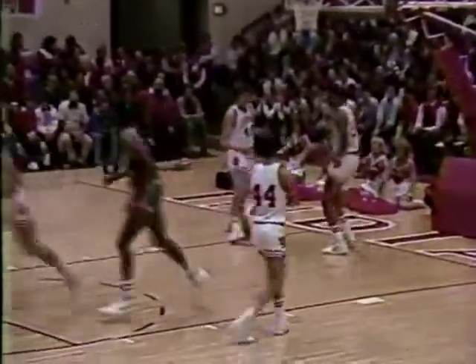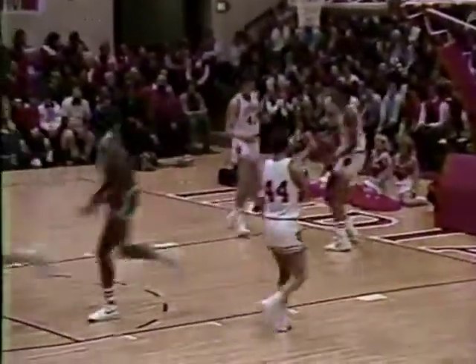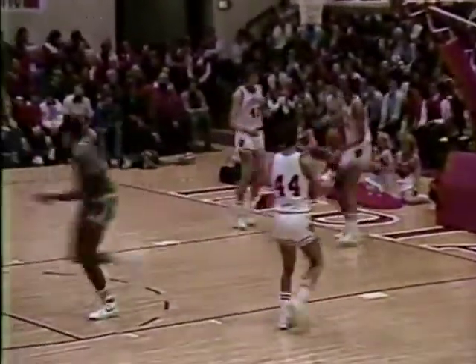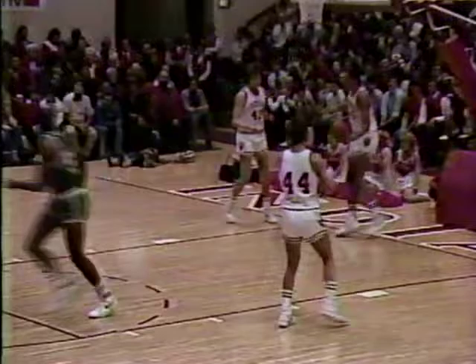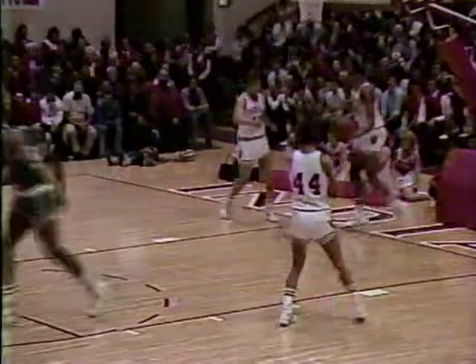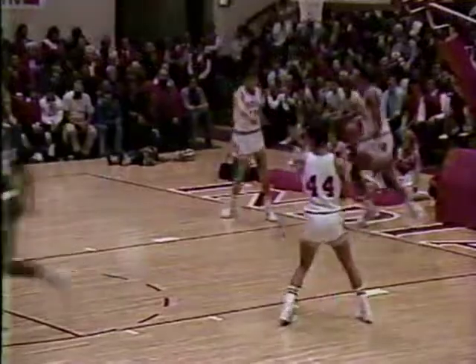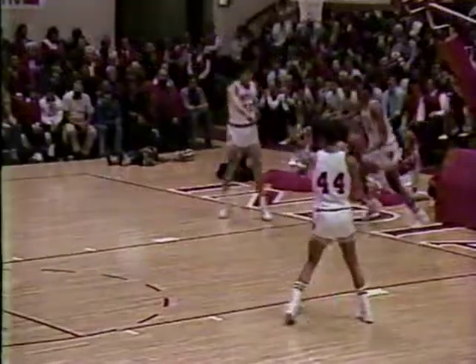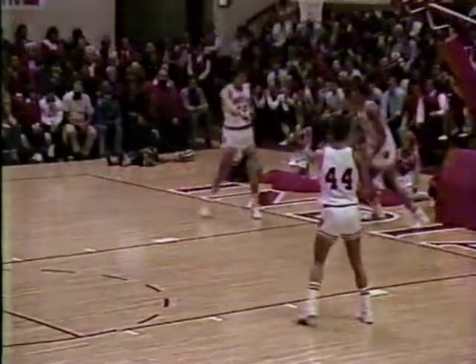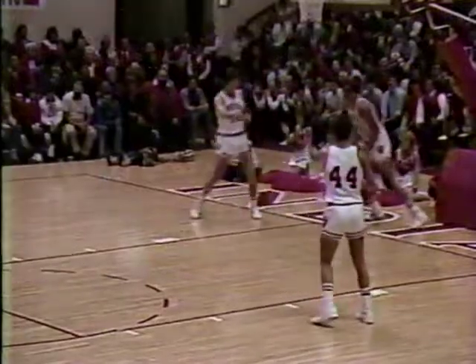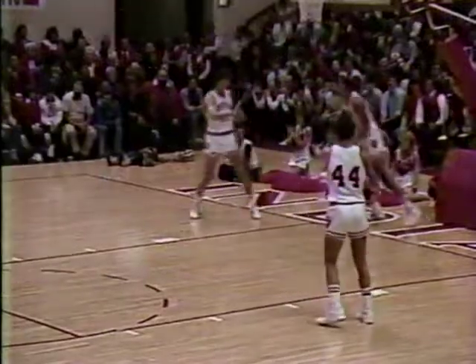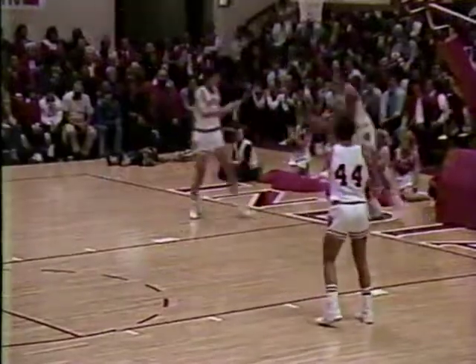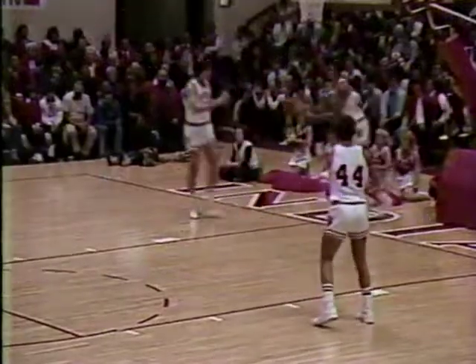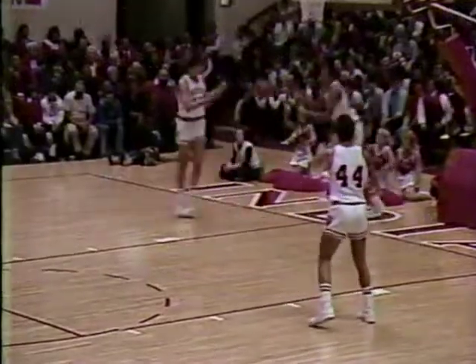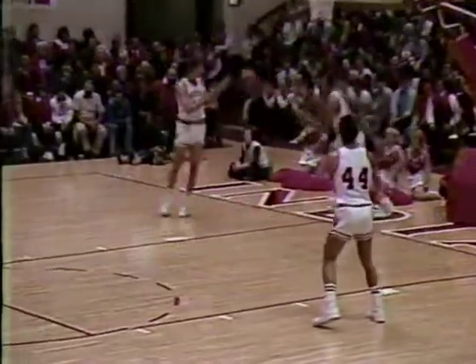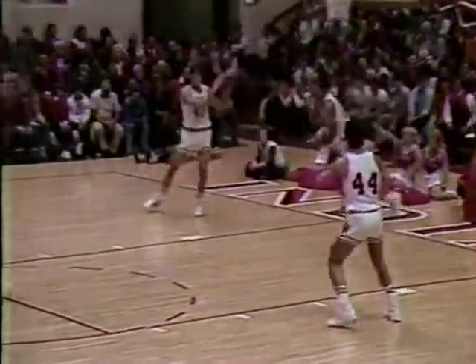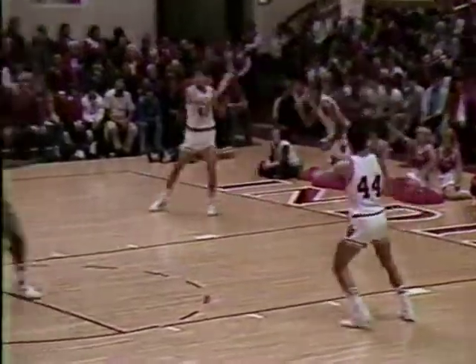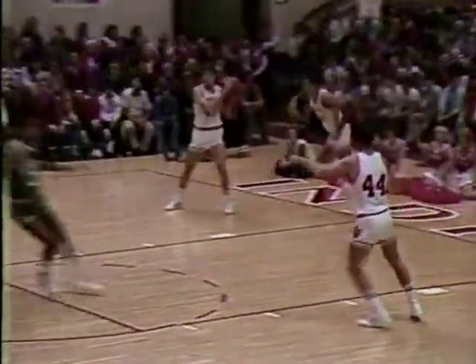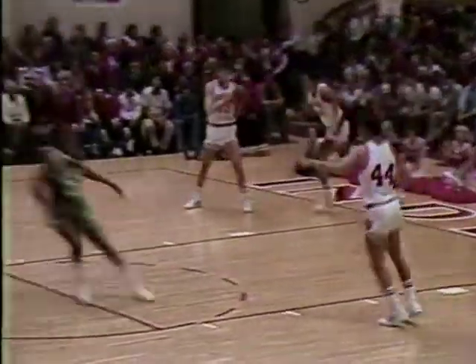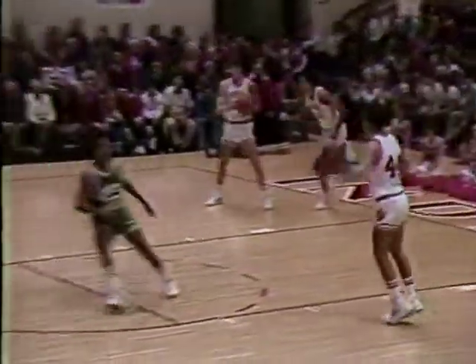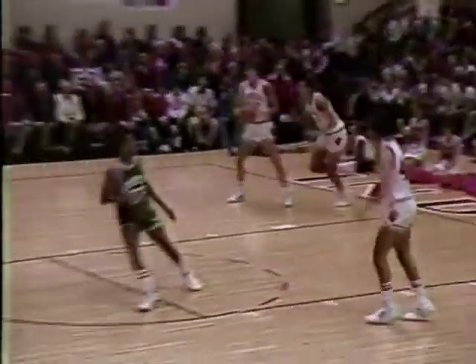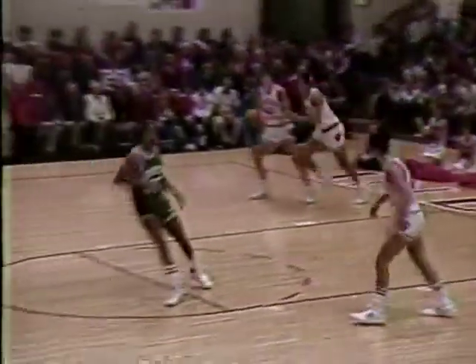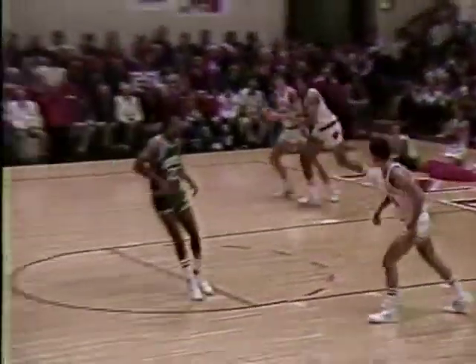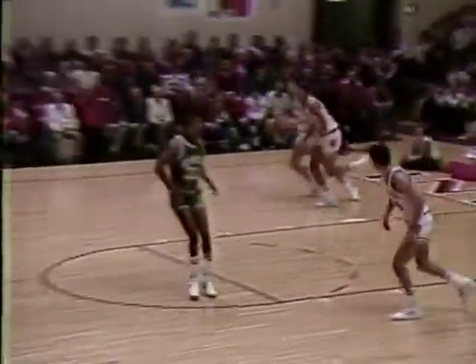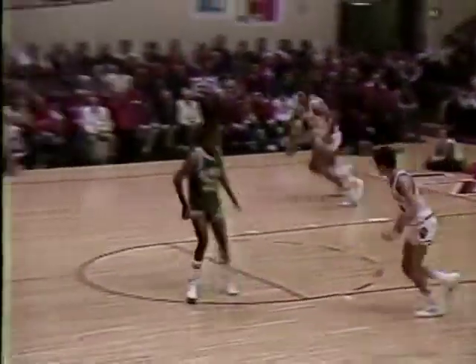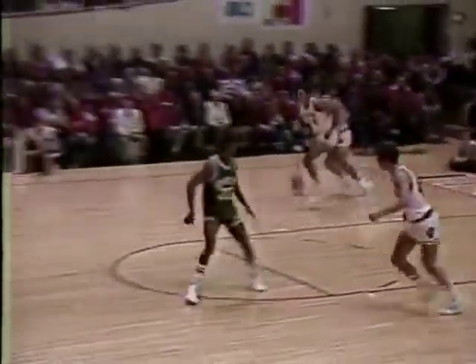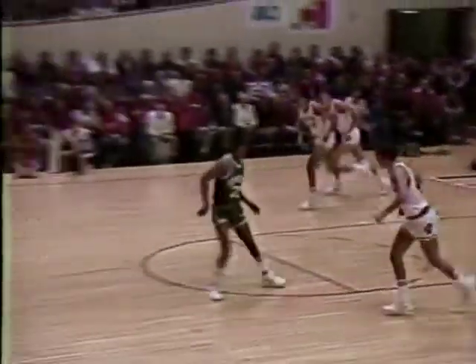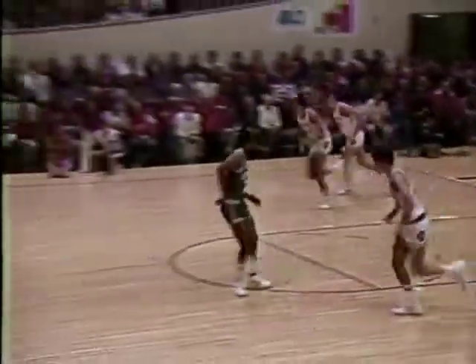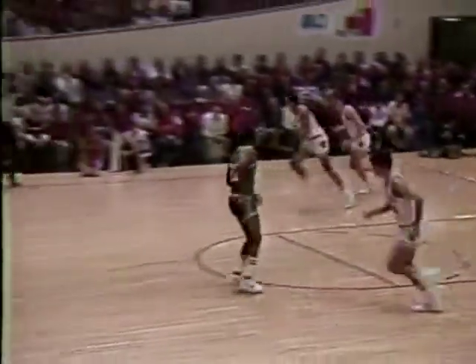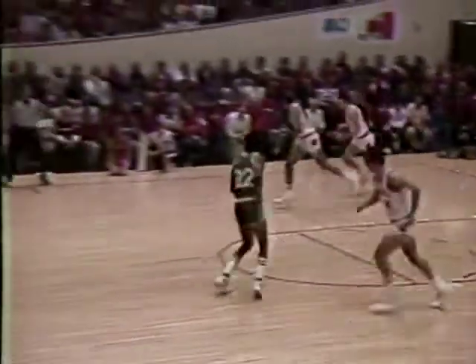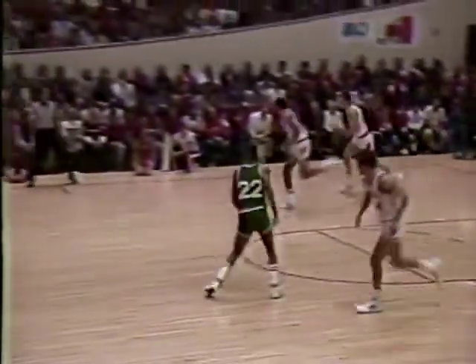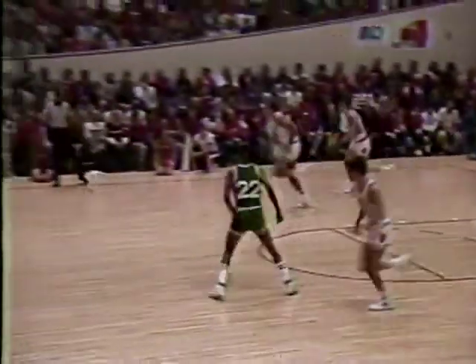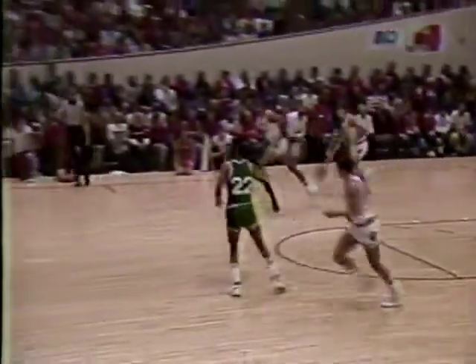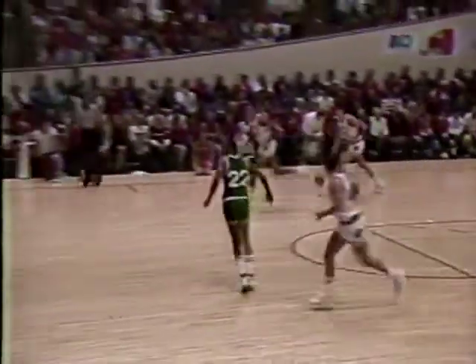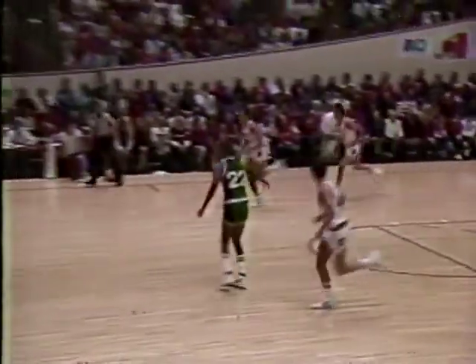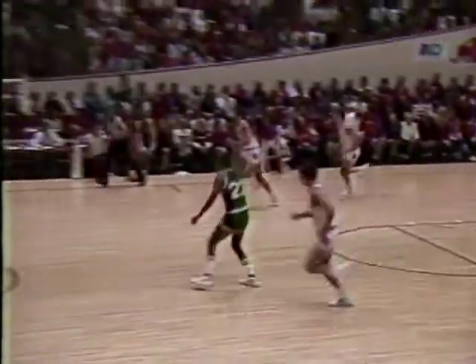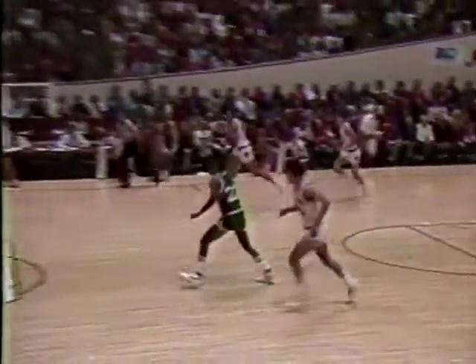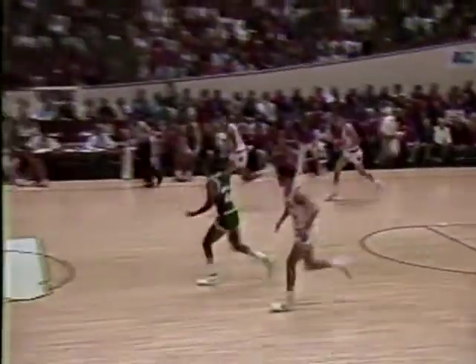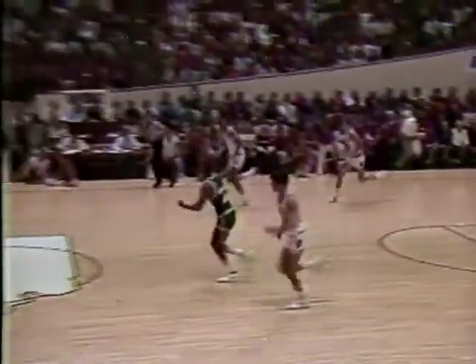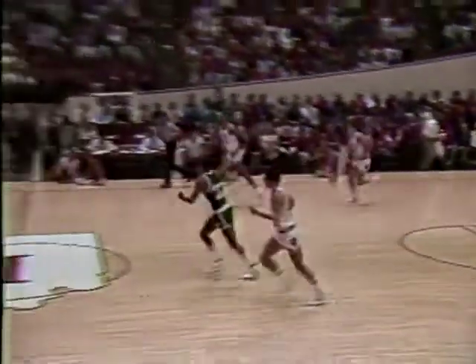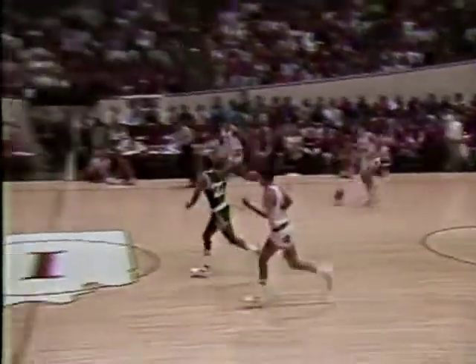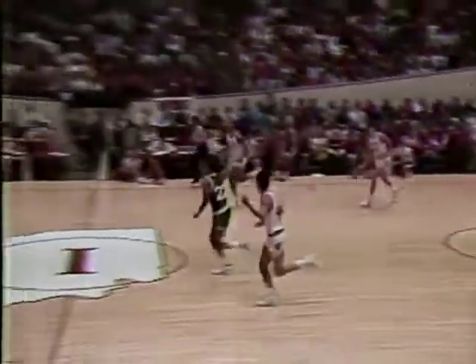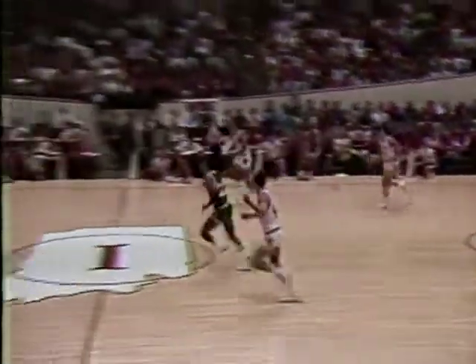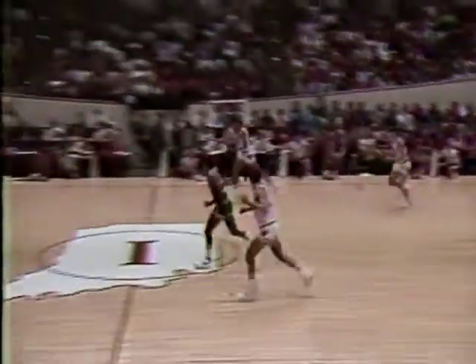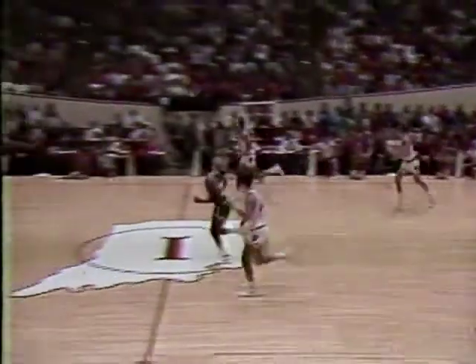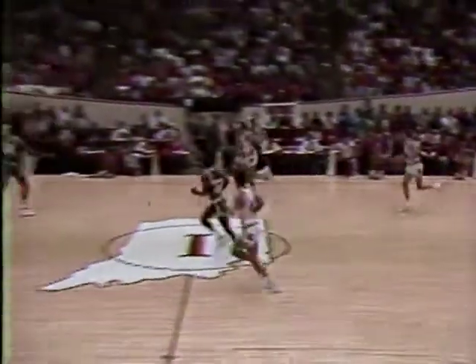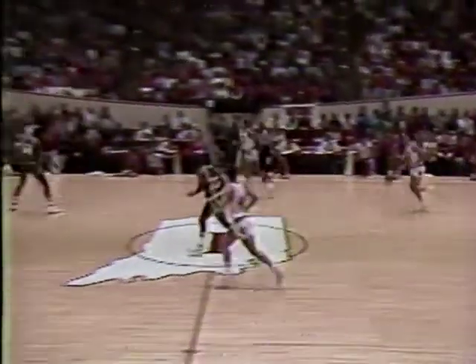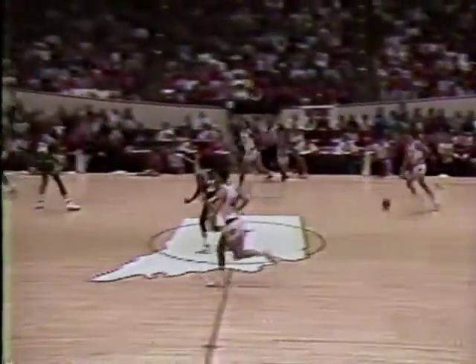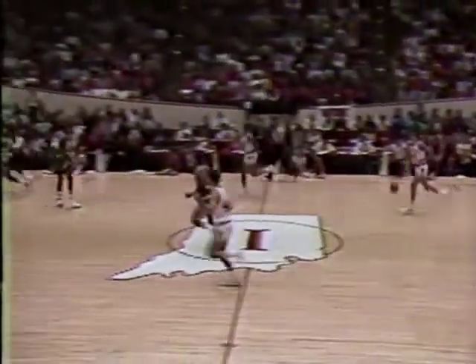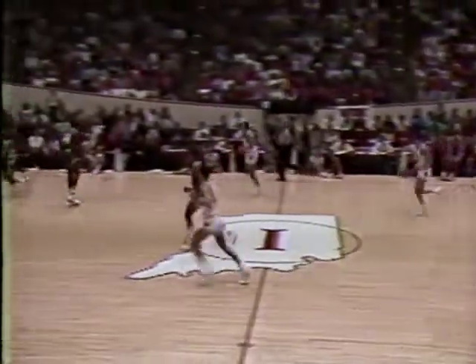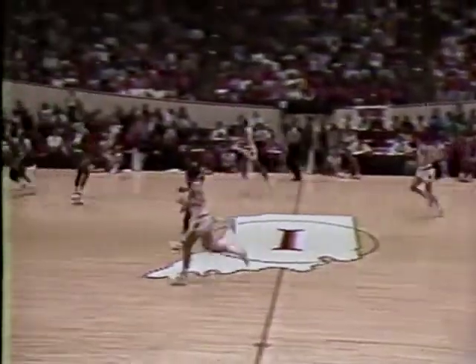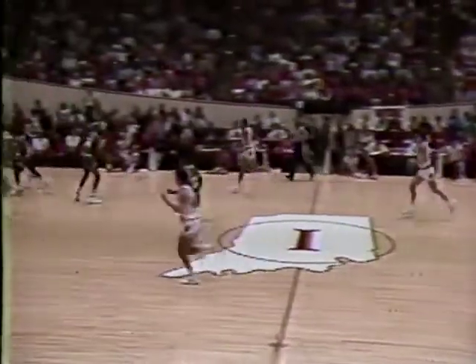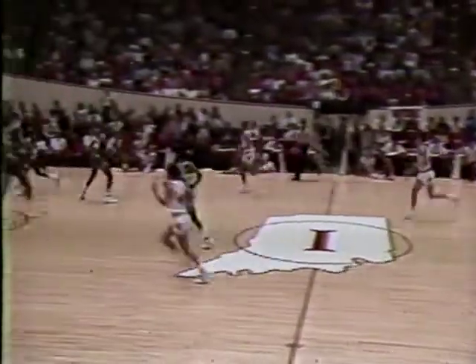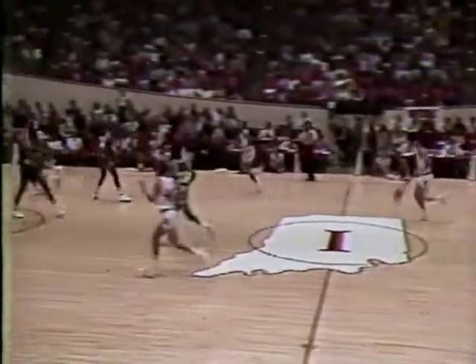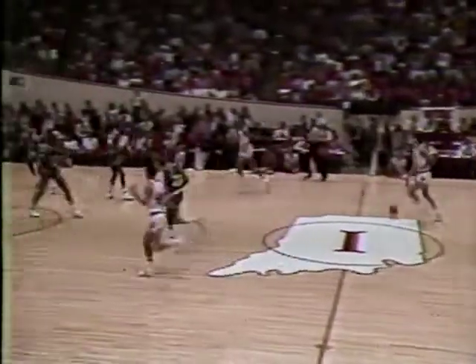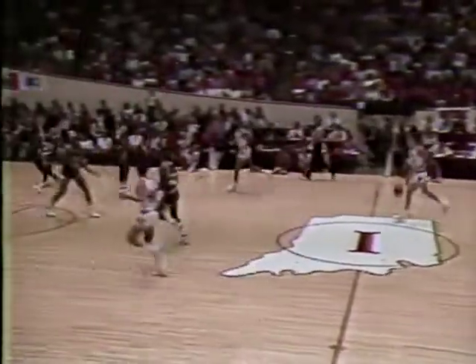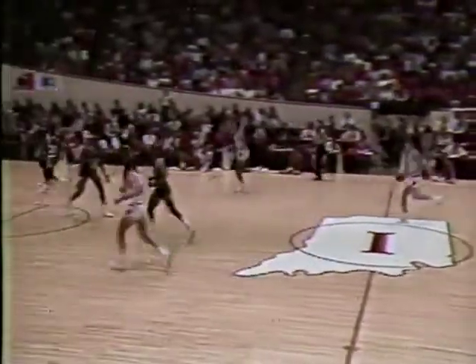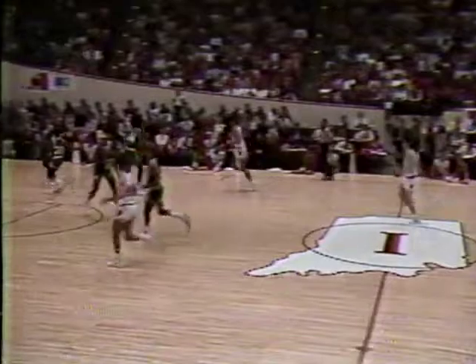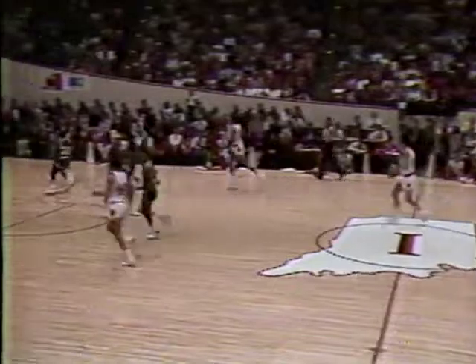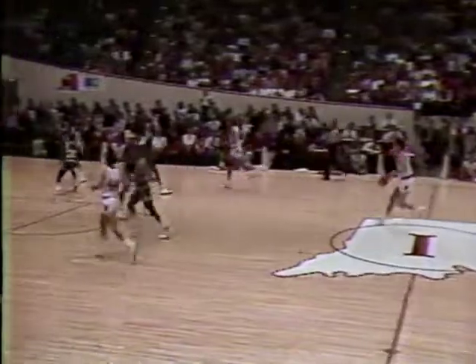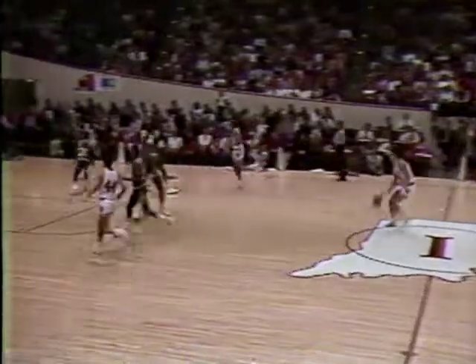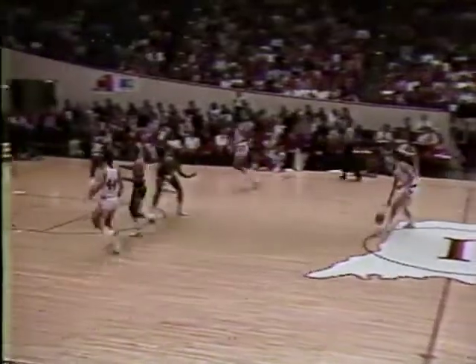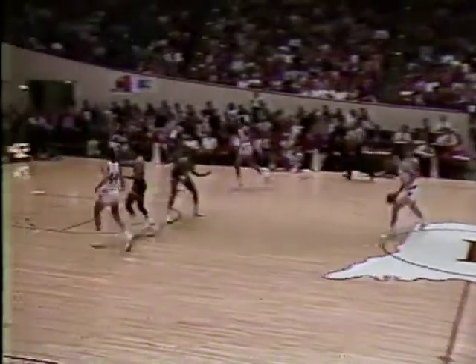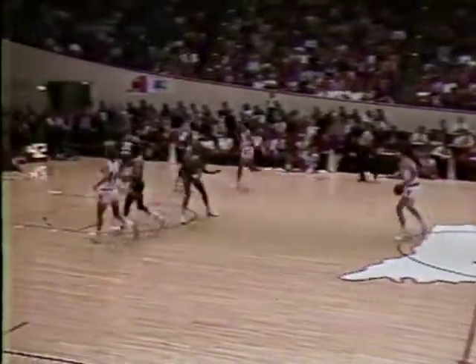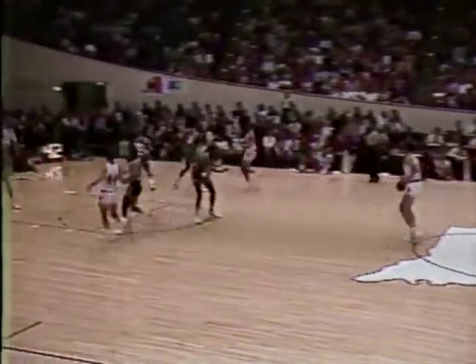Eddie Washington scores. 88-73, a 15-point margin for Indiana.